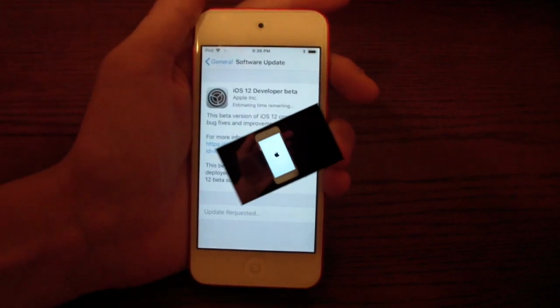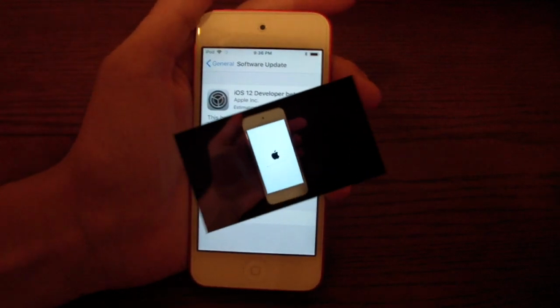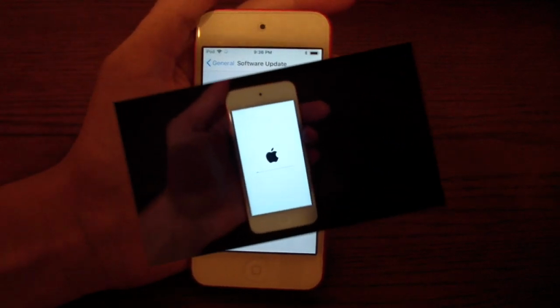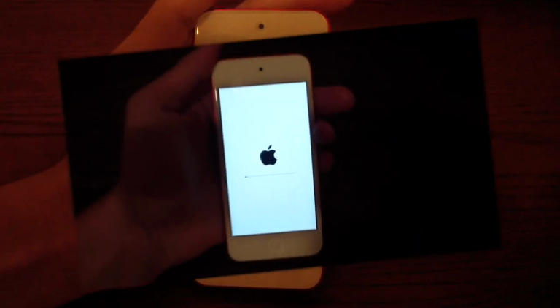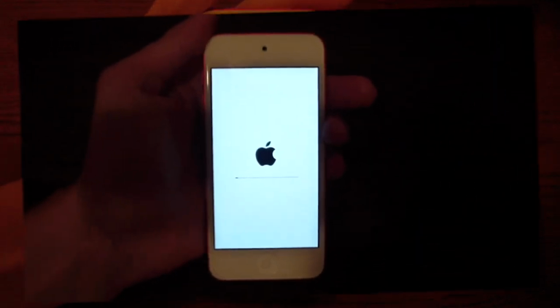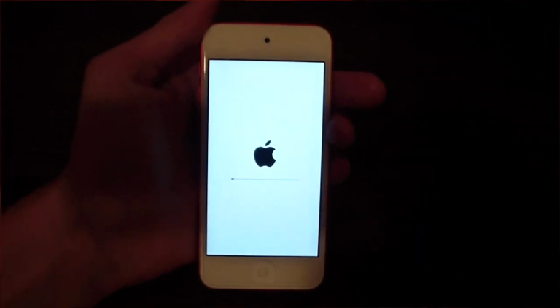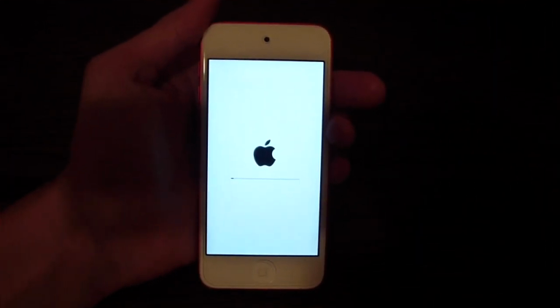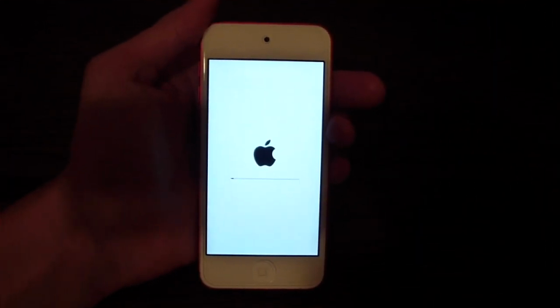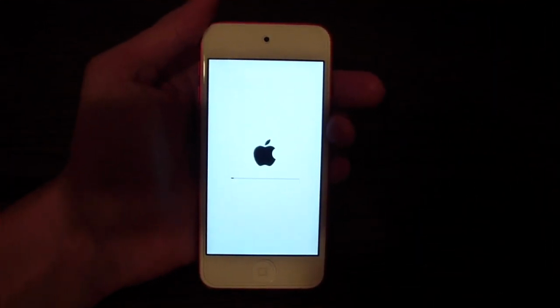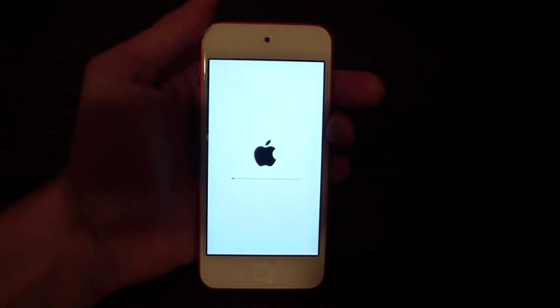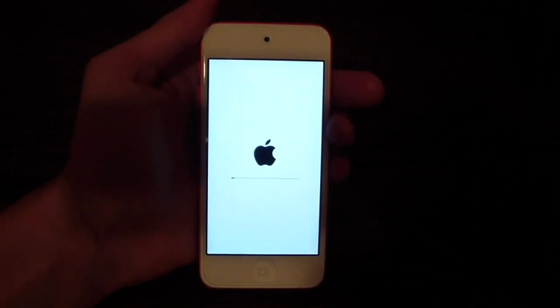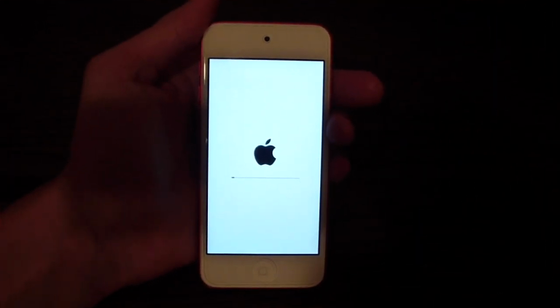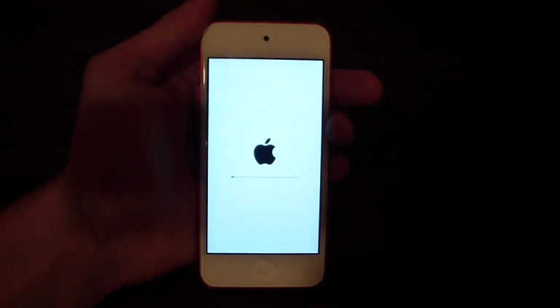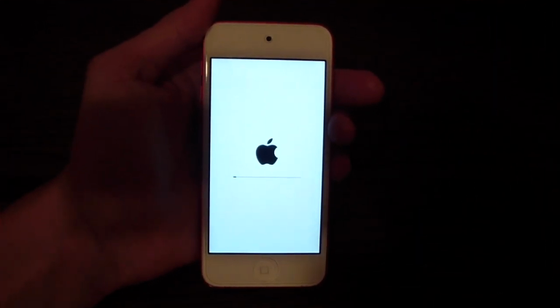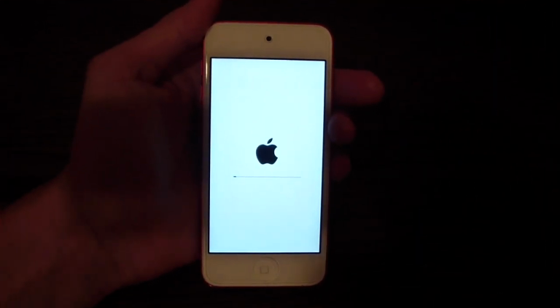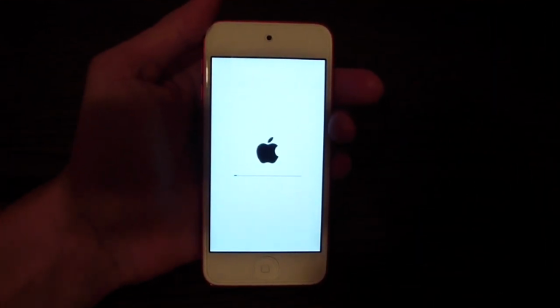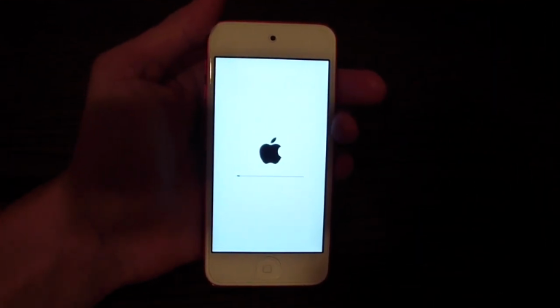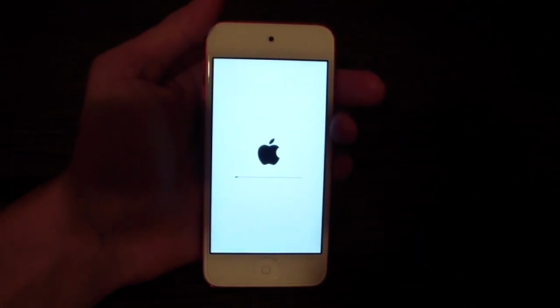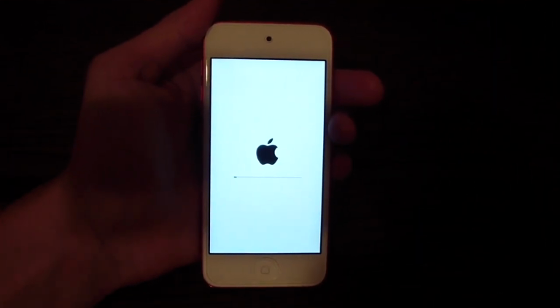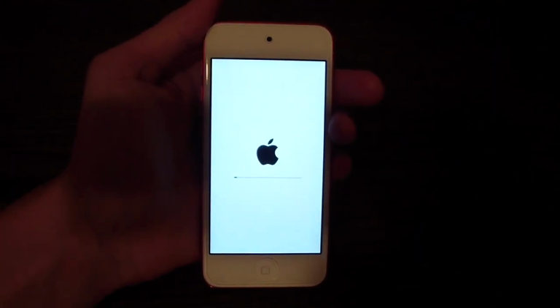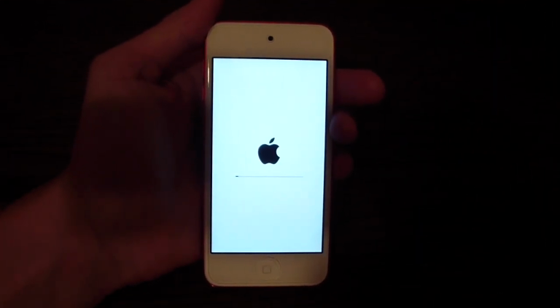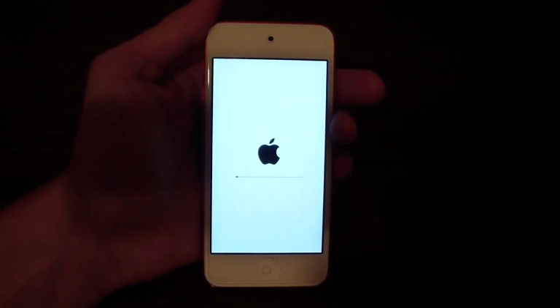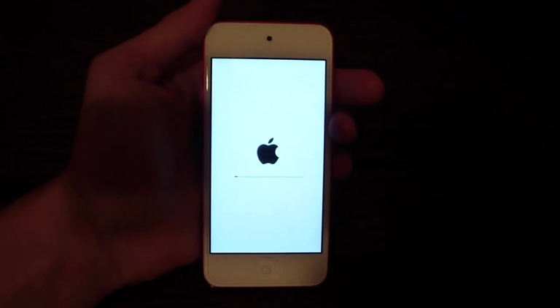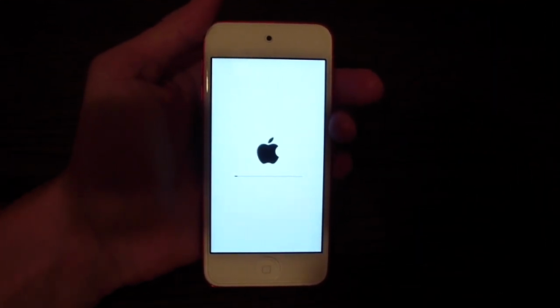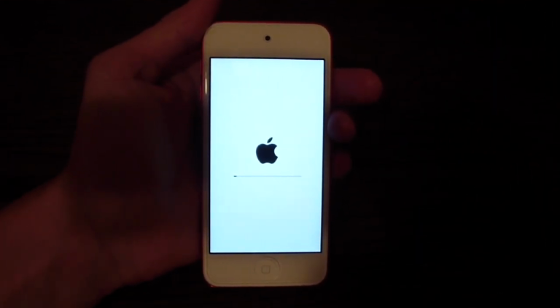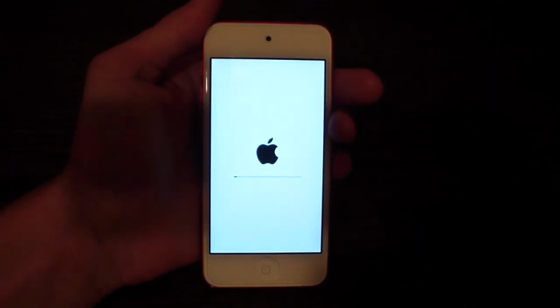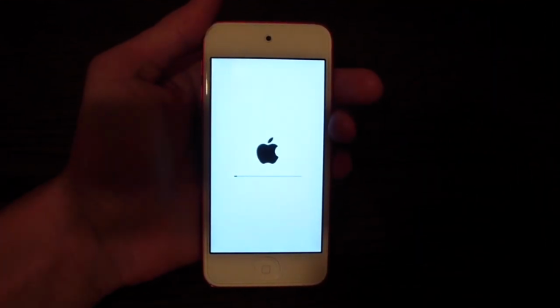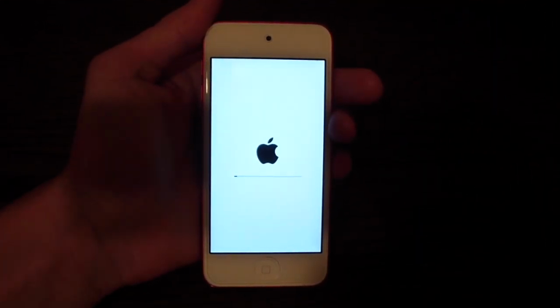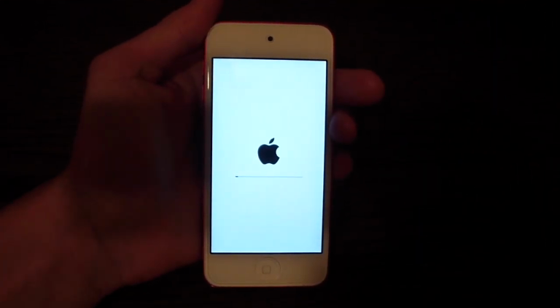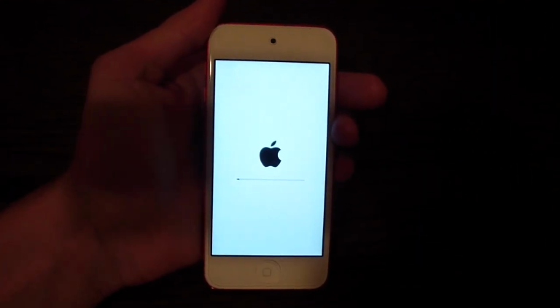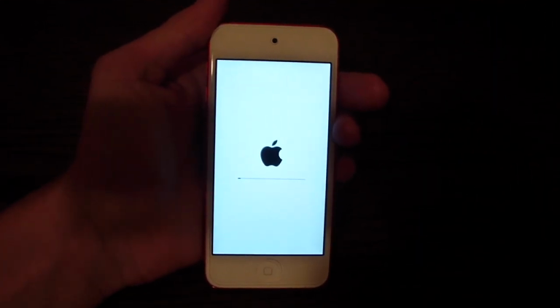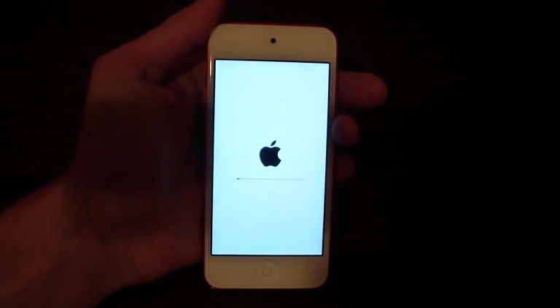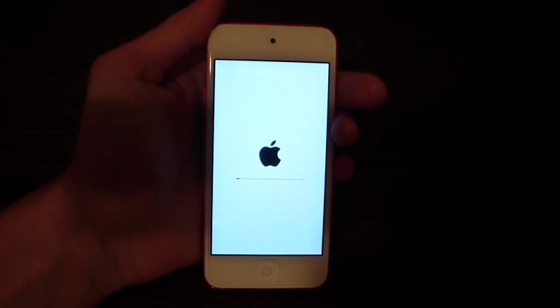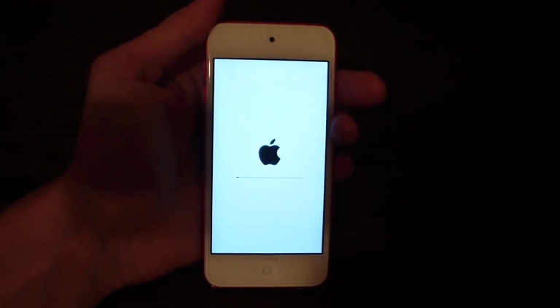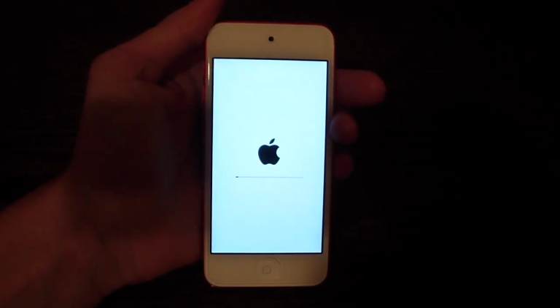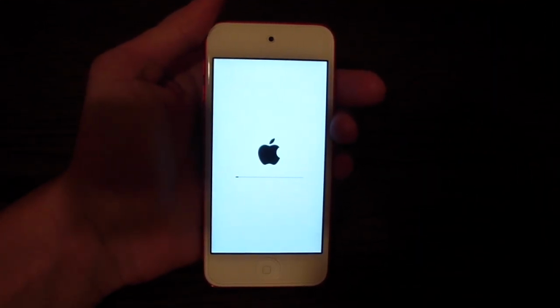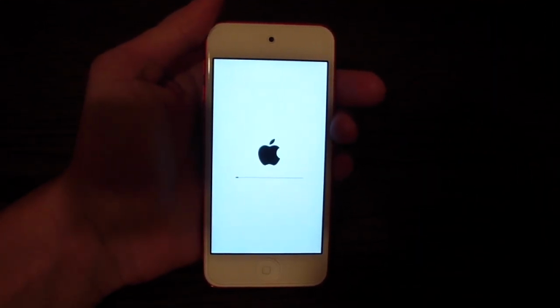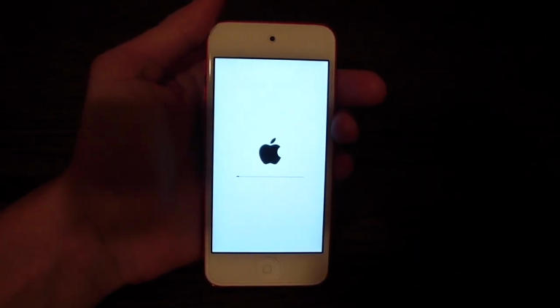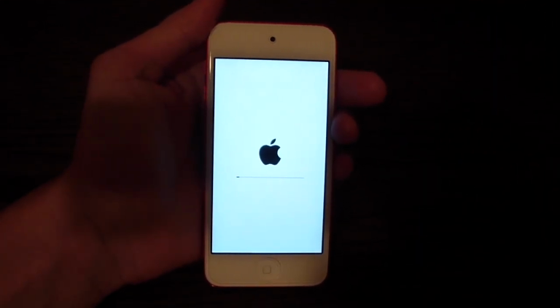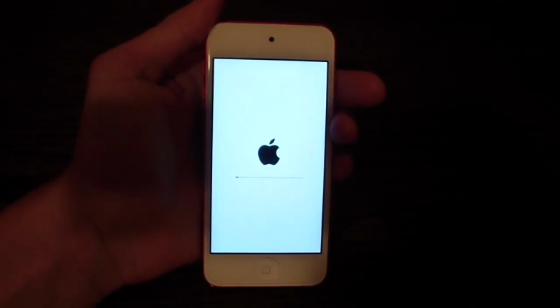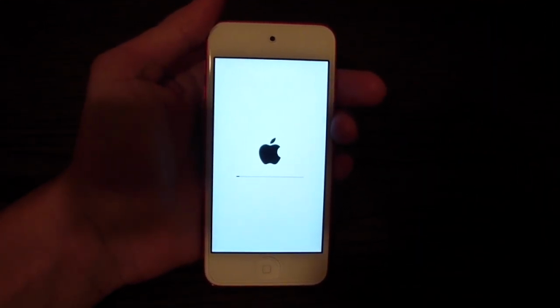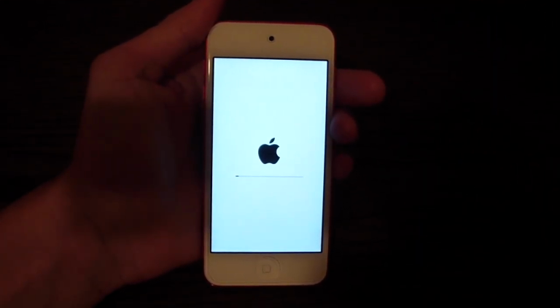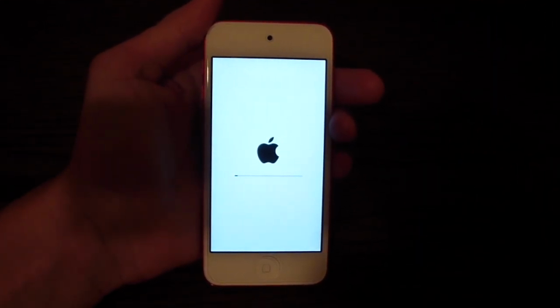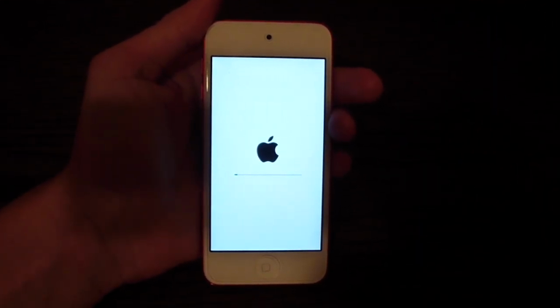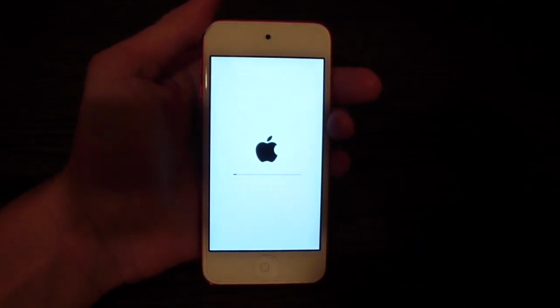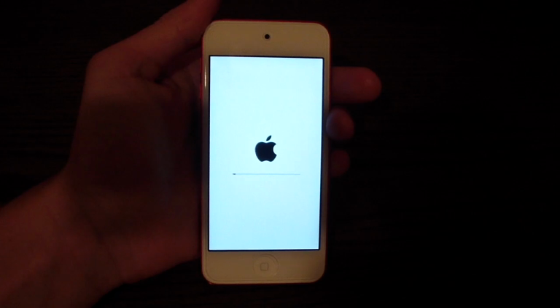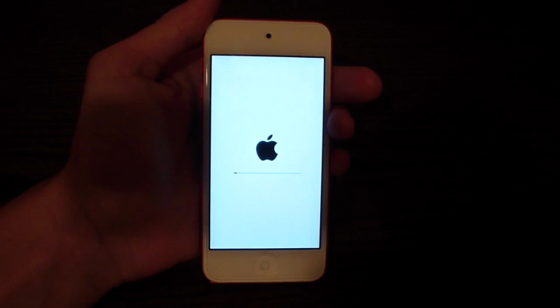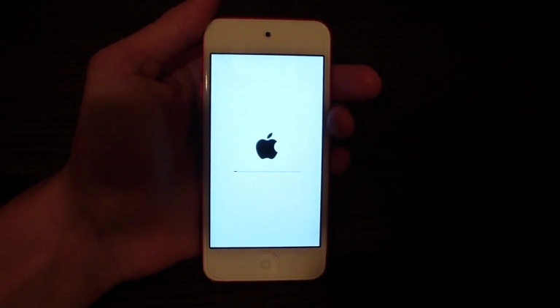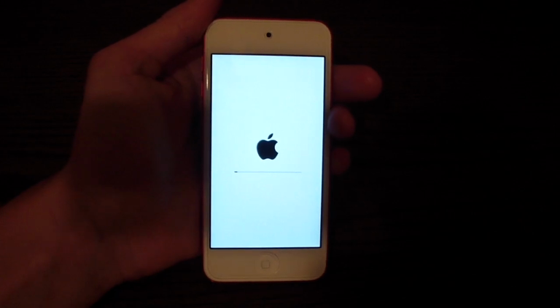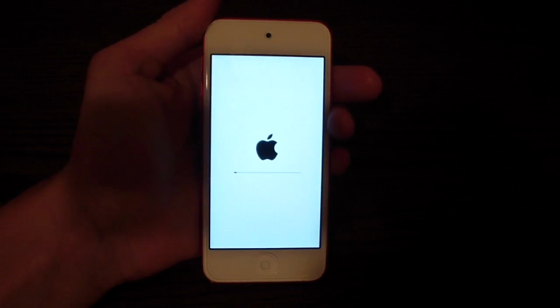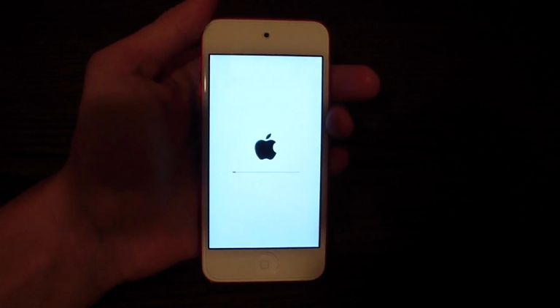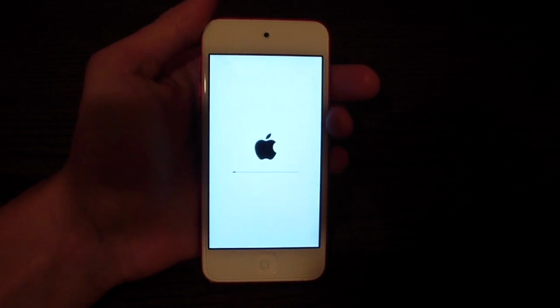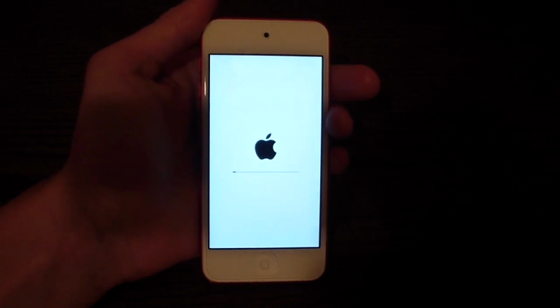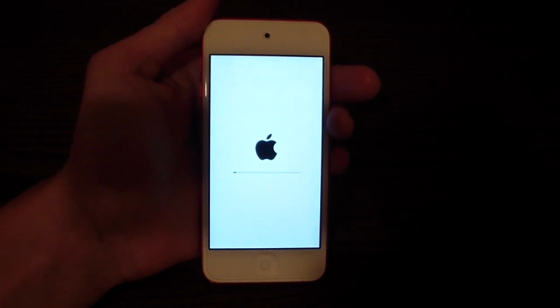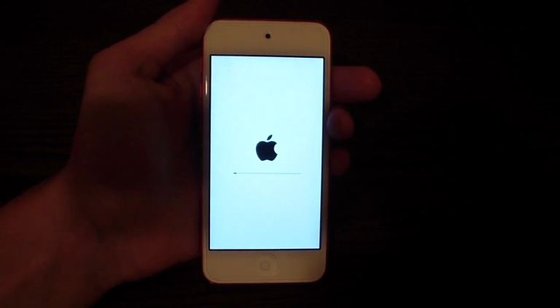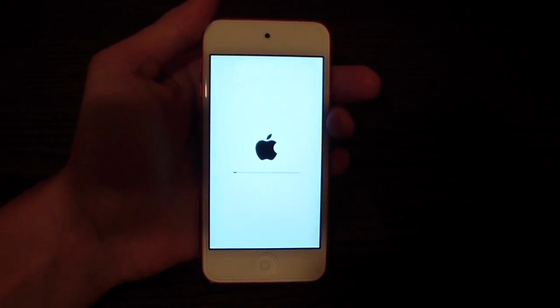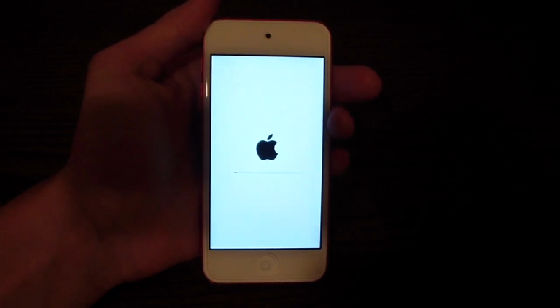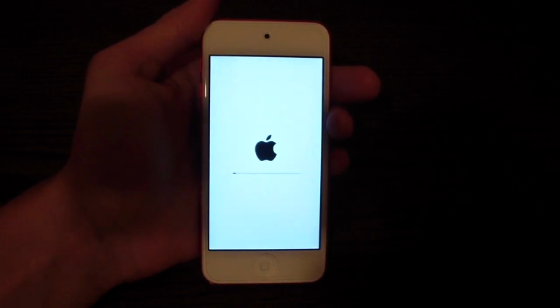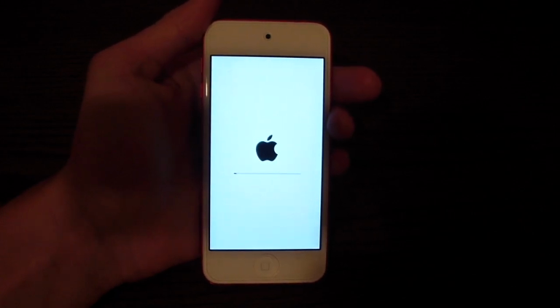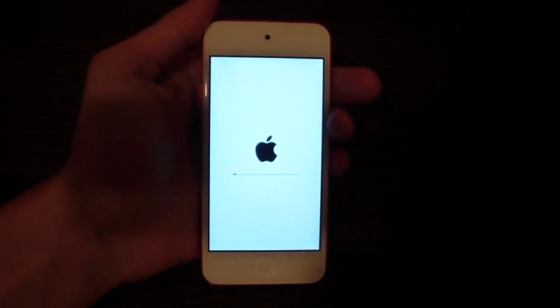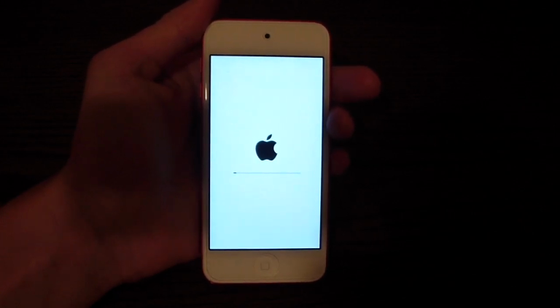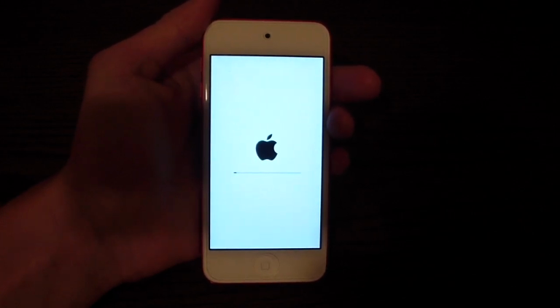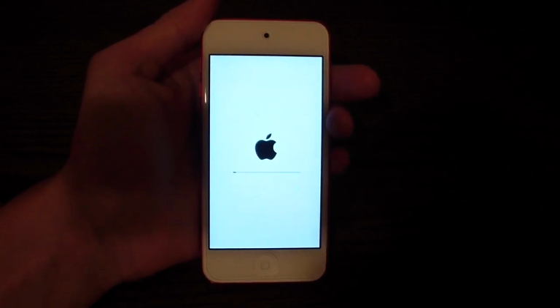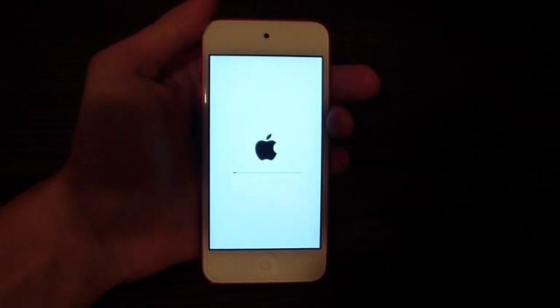As you can see, my device automatically started restarting. I'll be back as soon as it's finished.